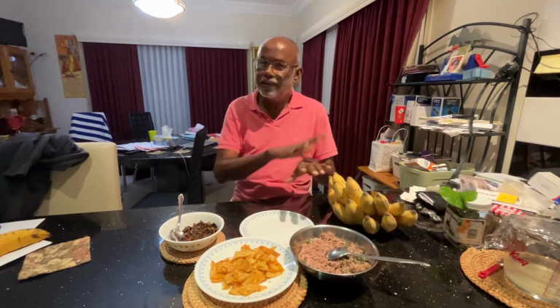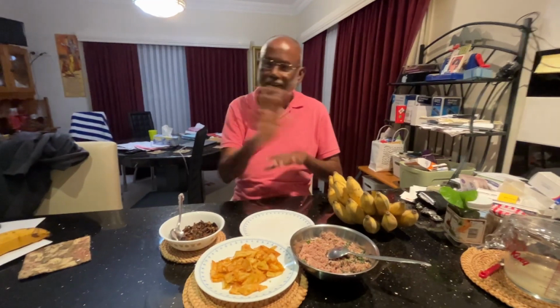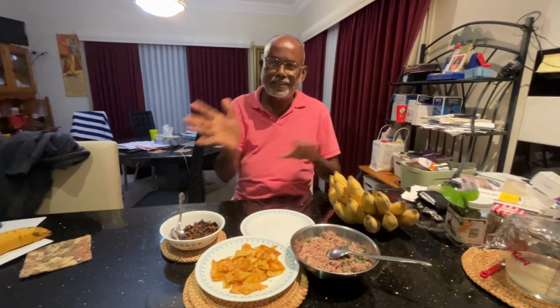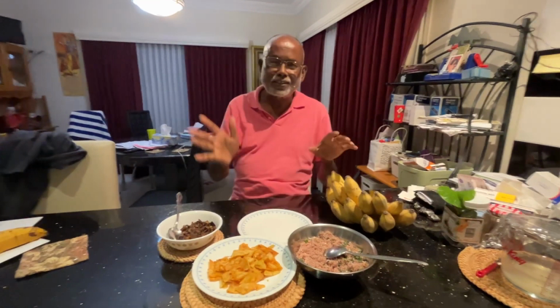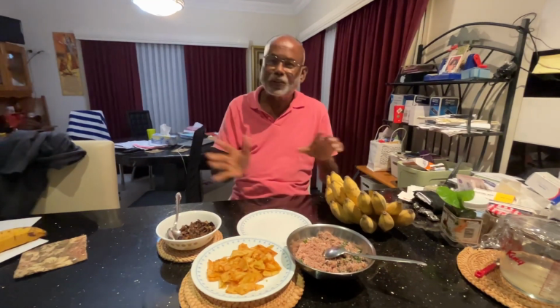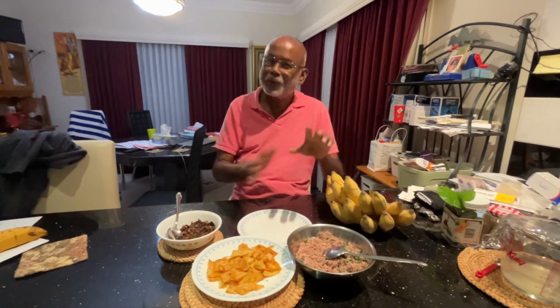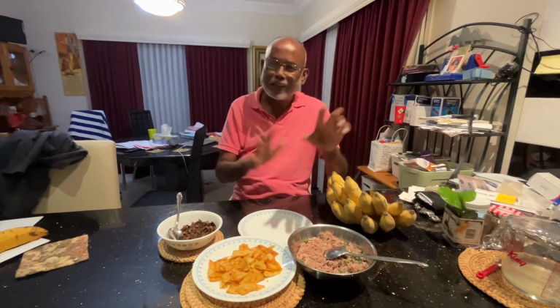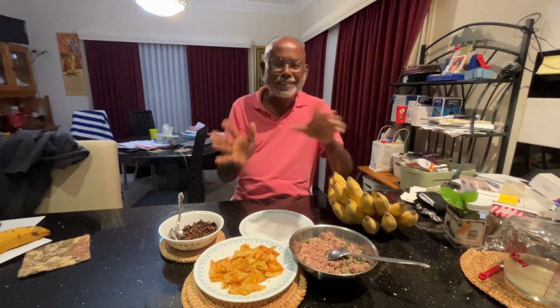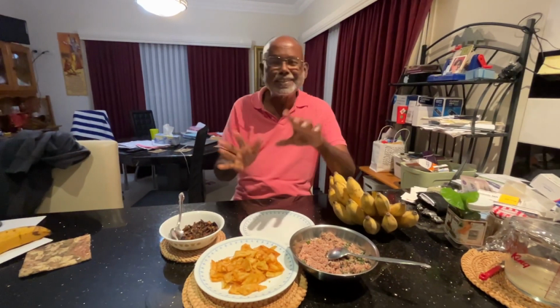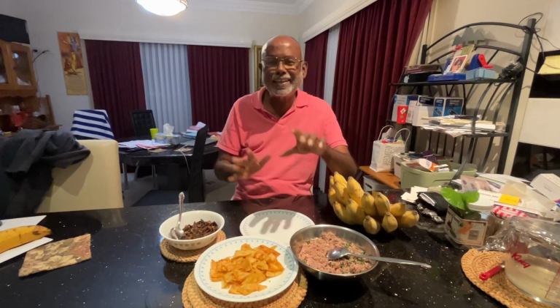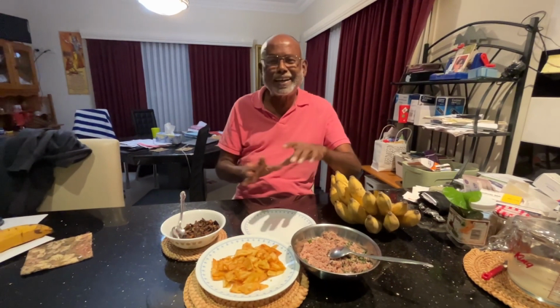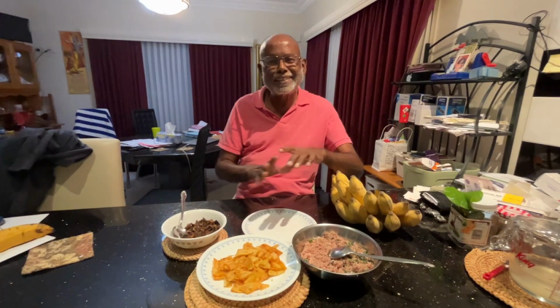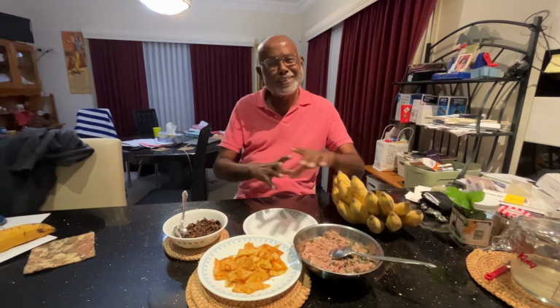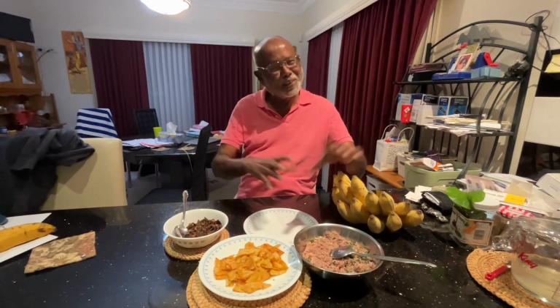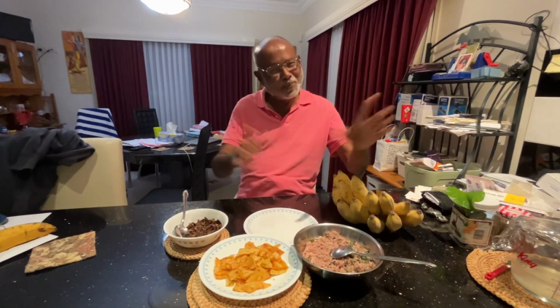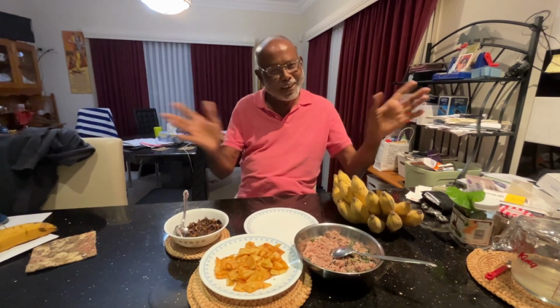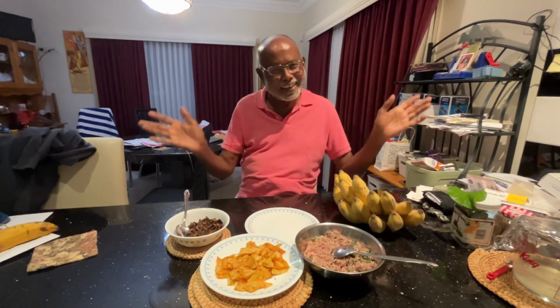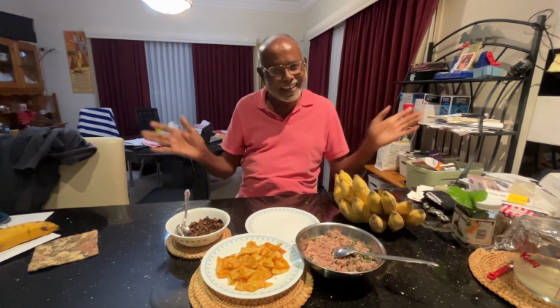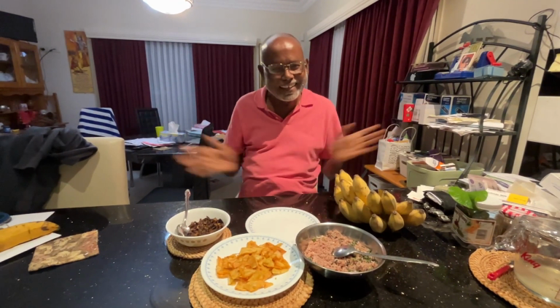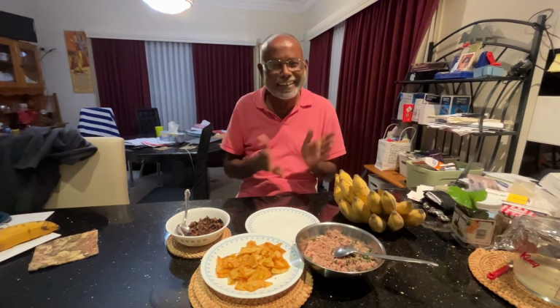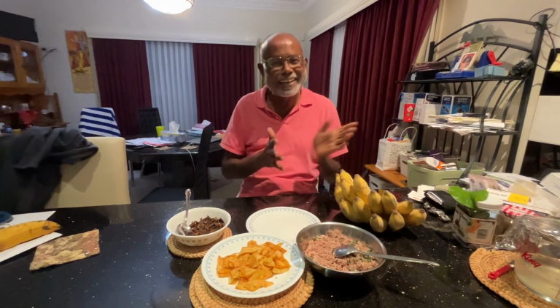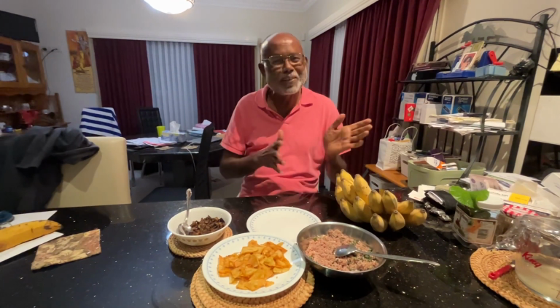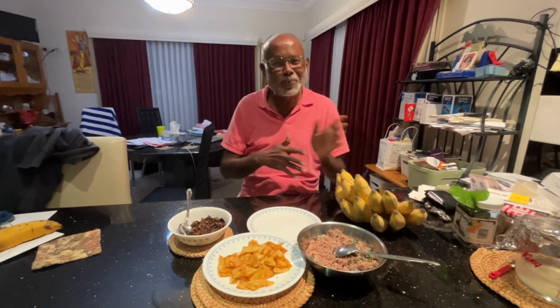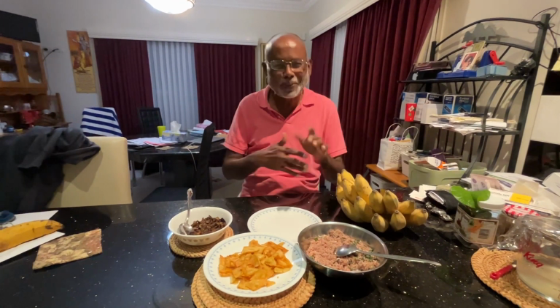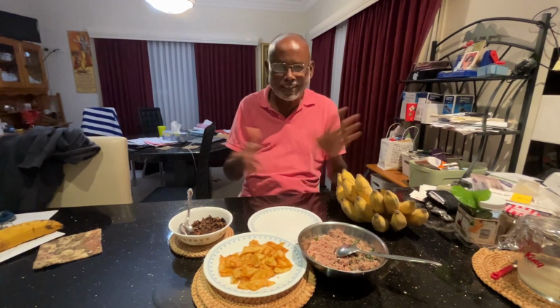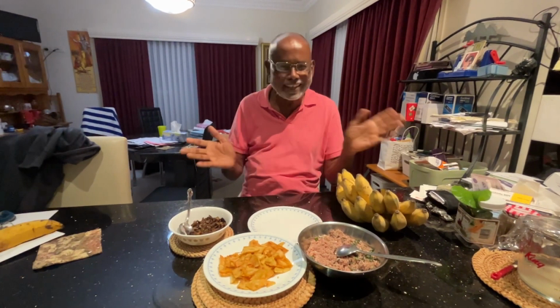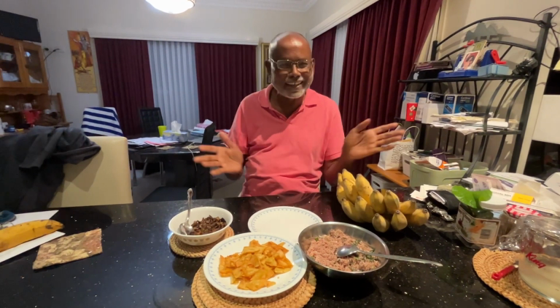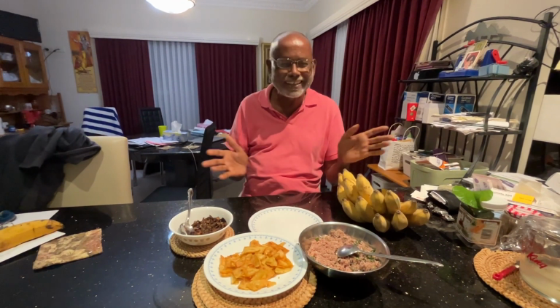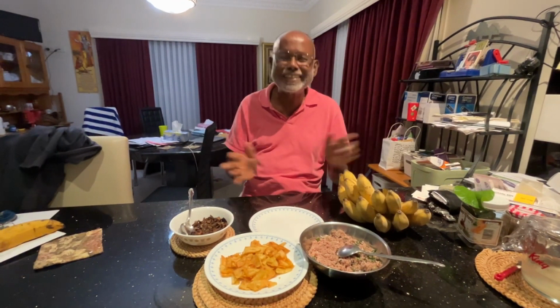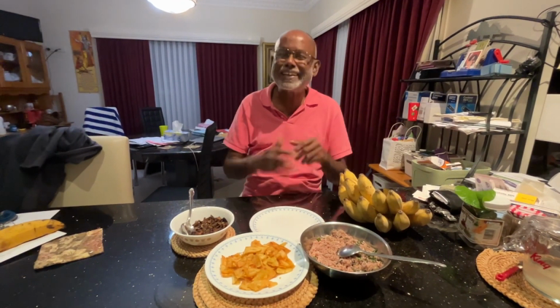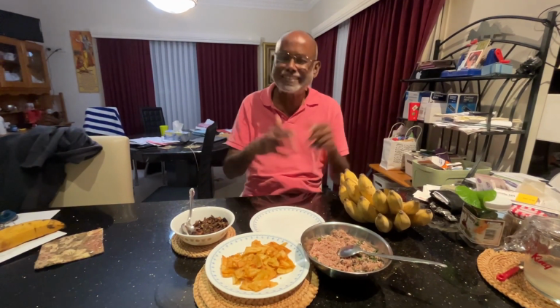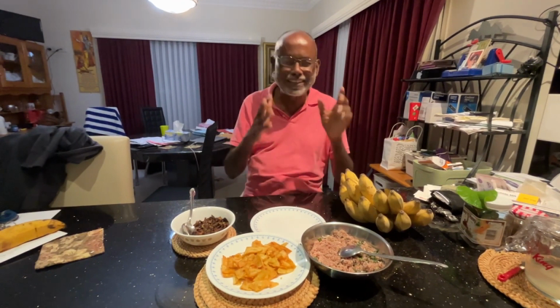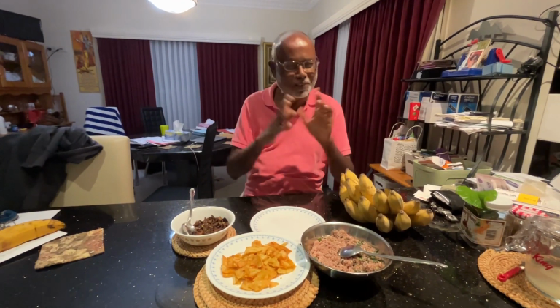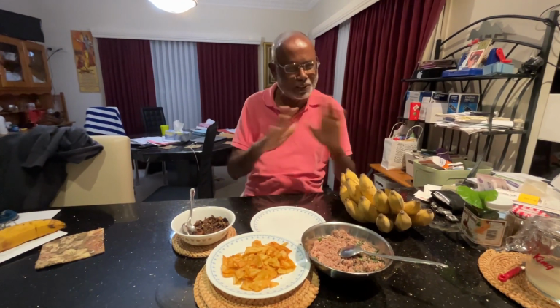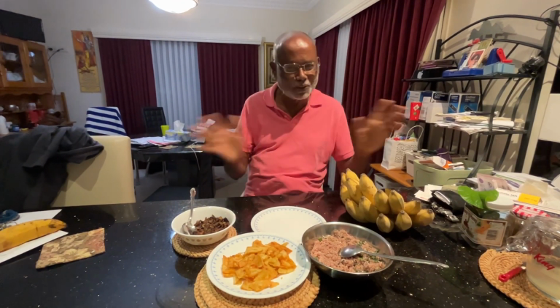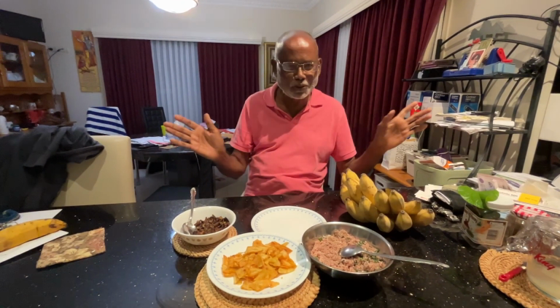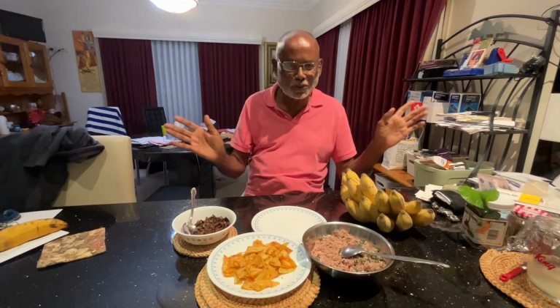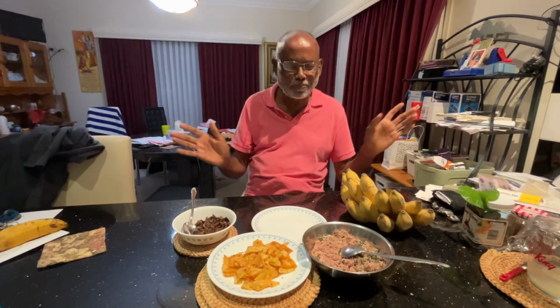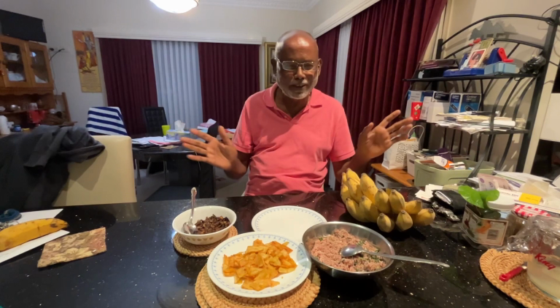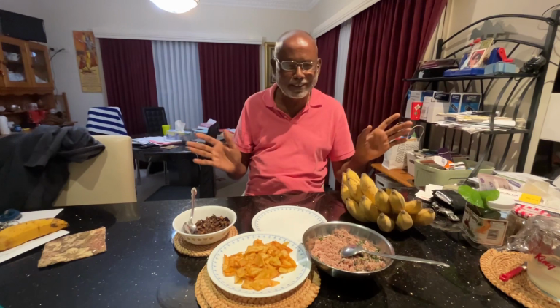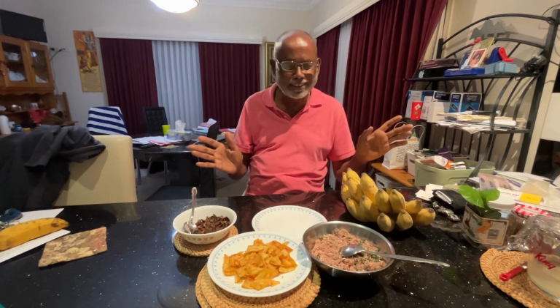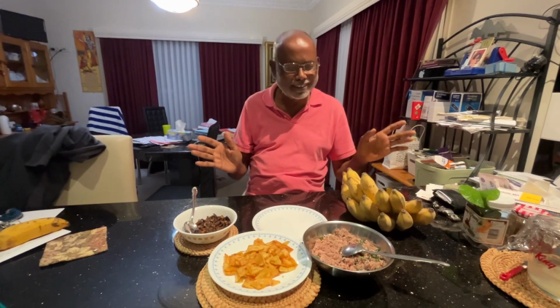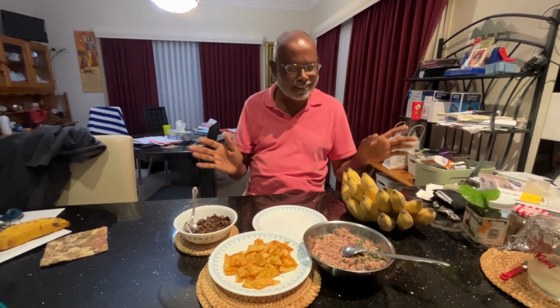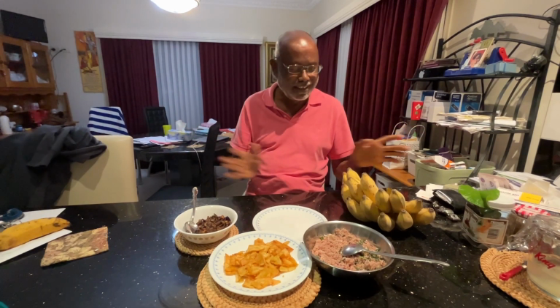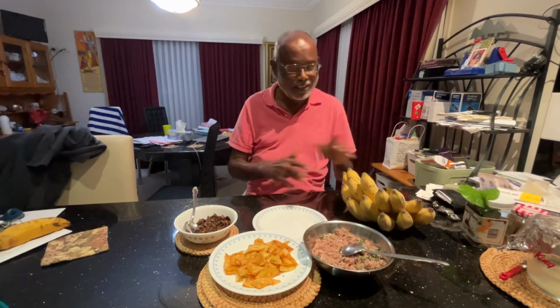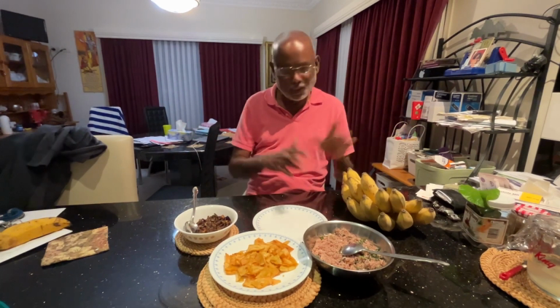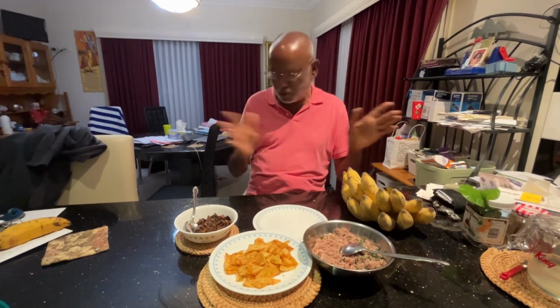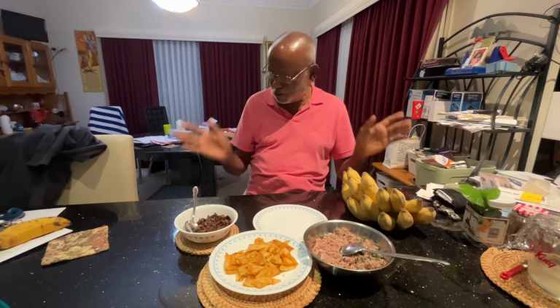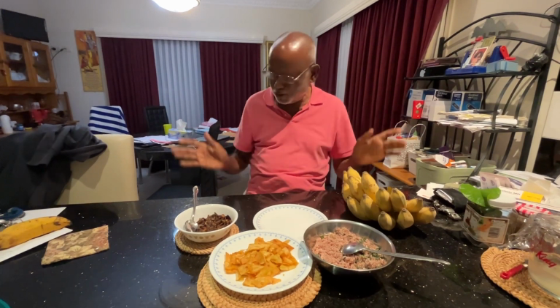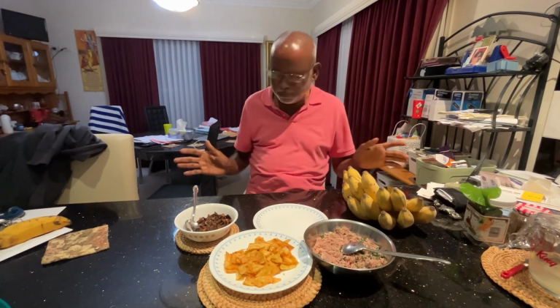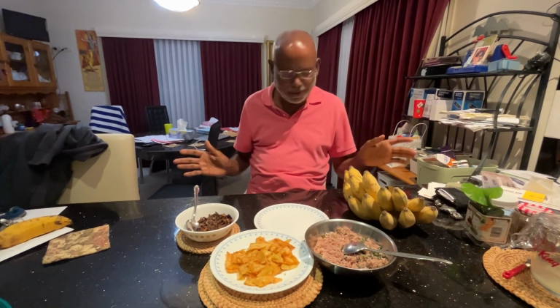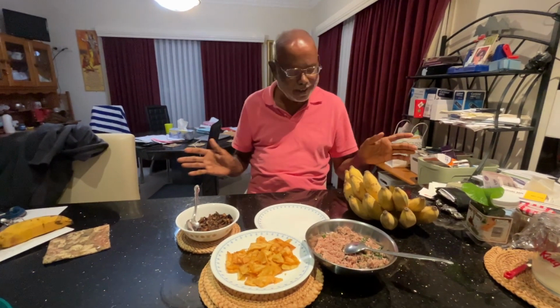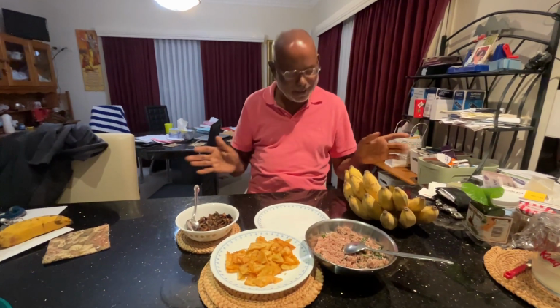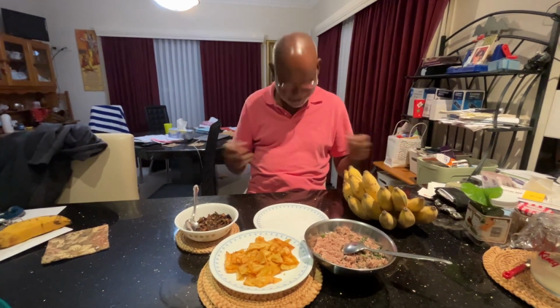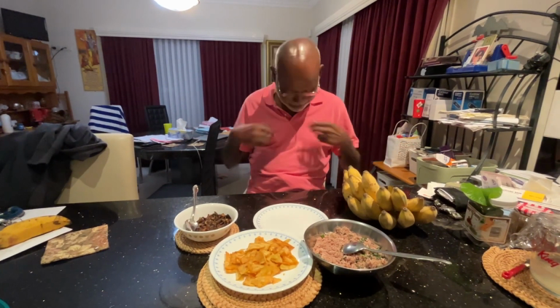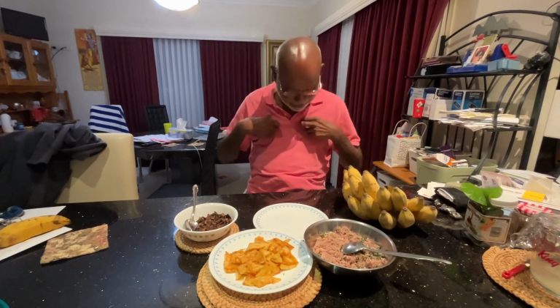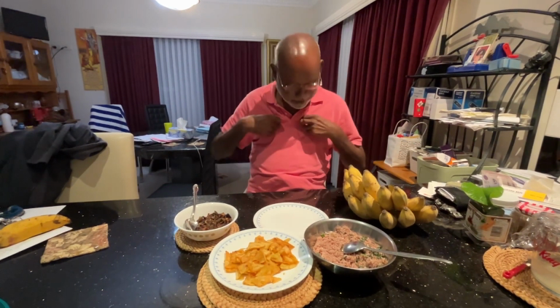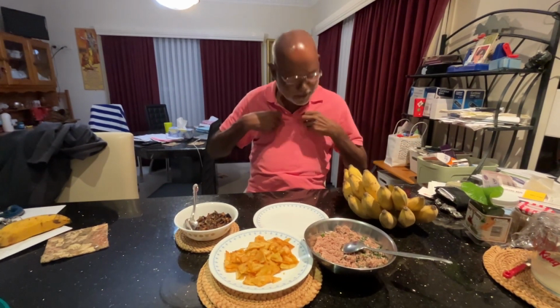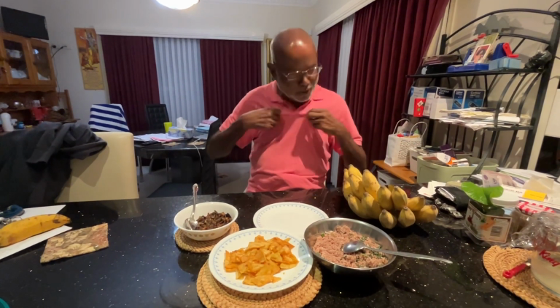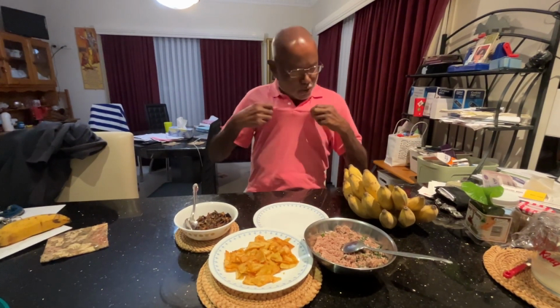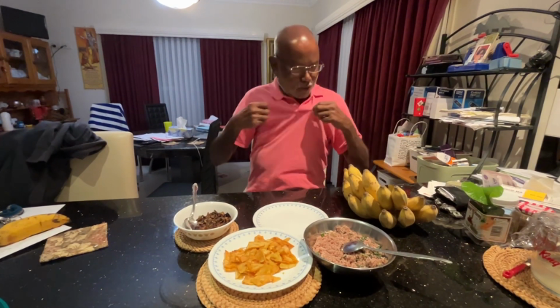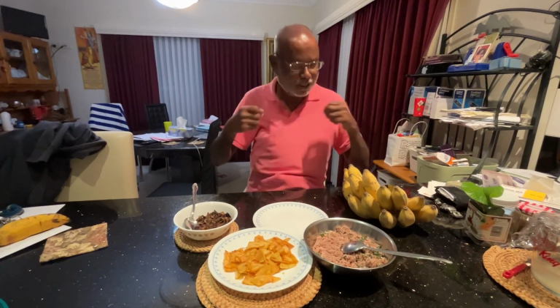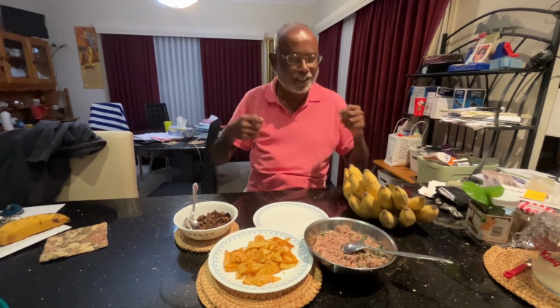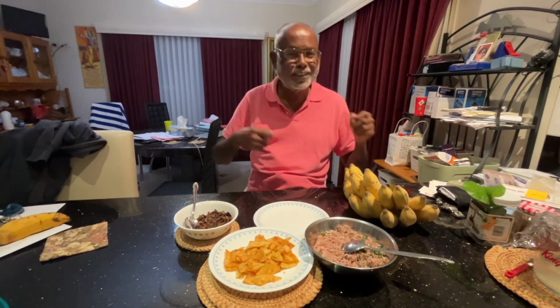Yes, you can see that we are getting ready for the dinner. That's our usual pattern, usual place and maybe usual shirt.